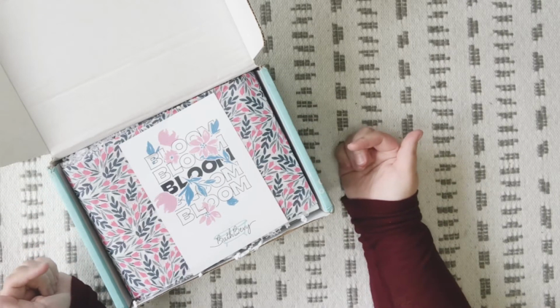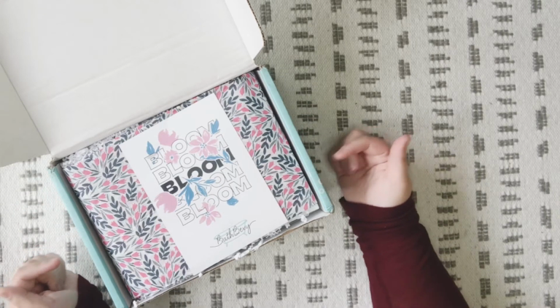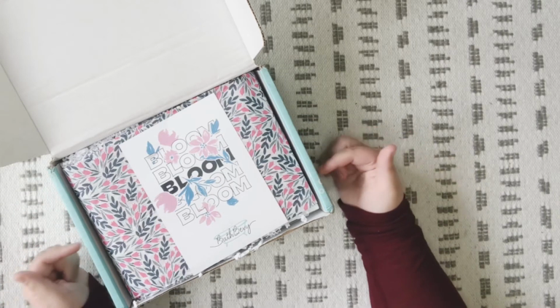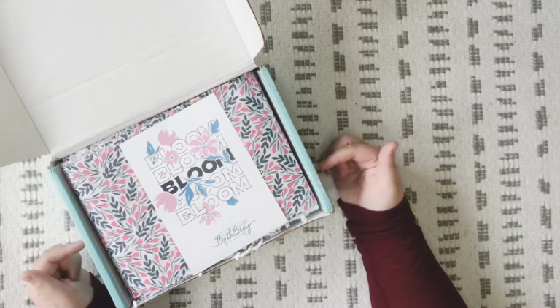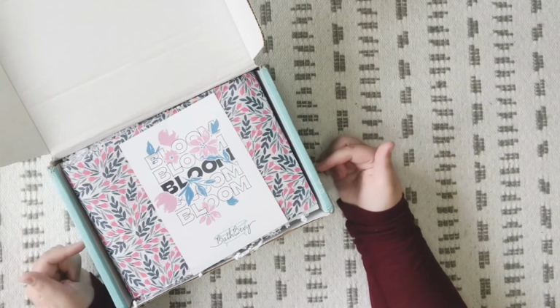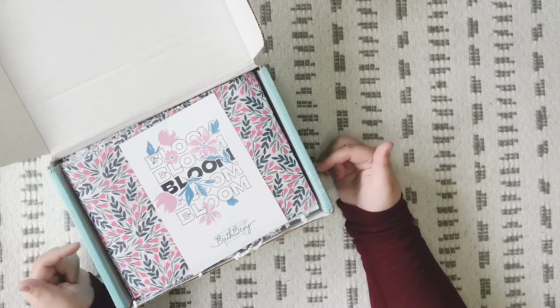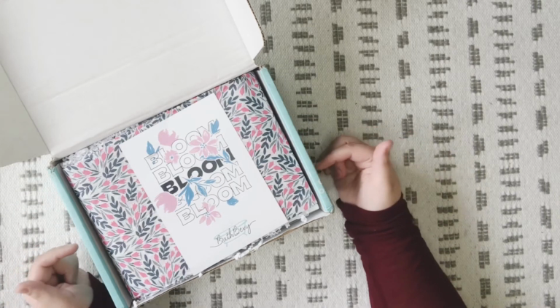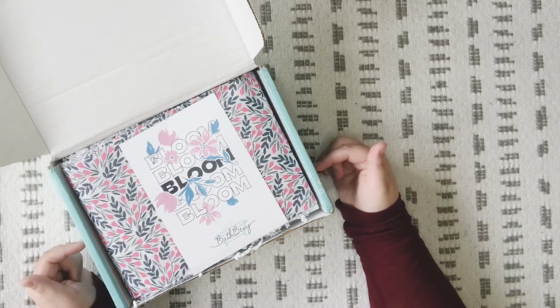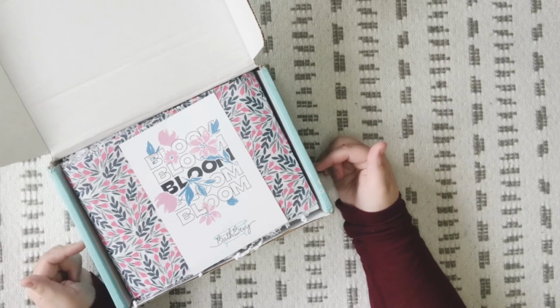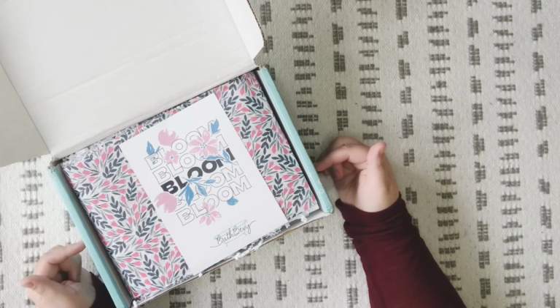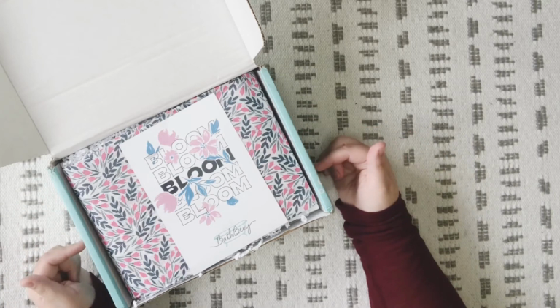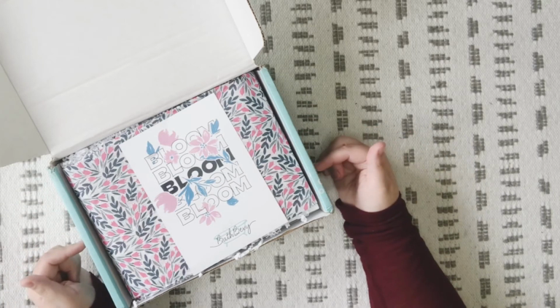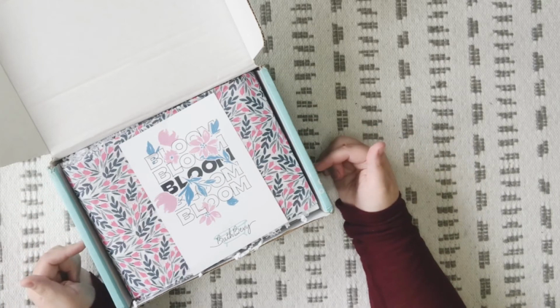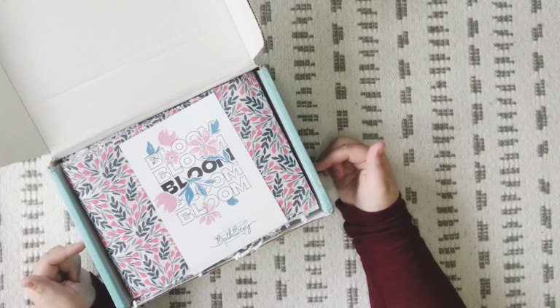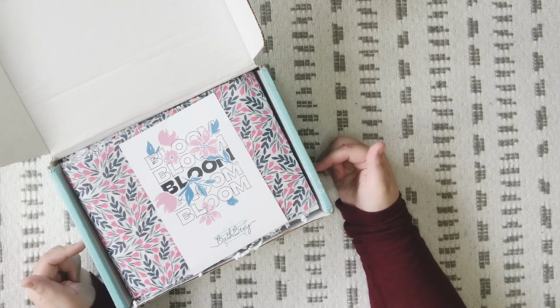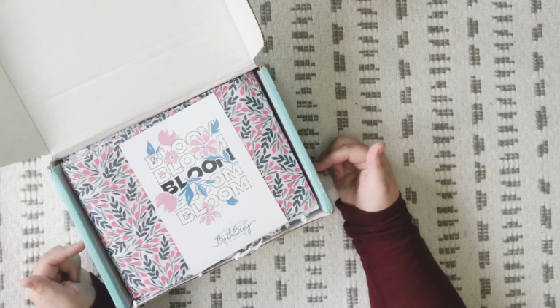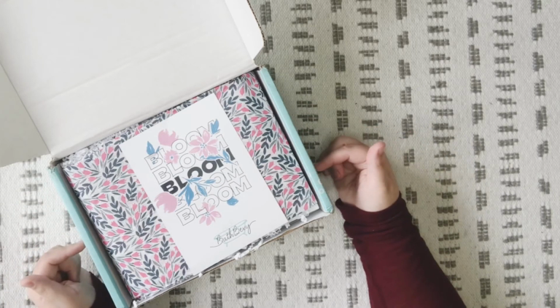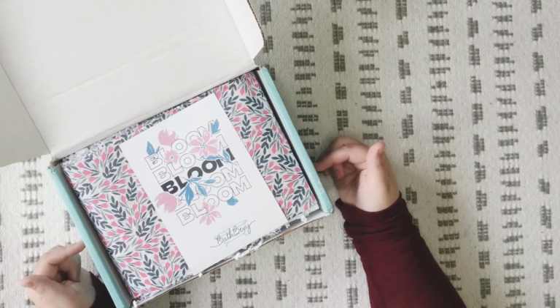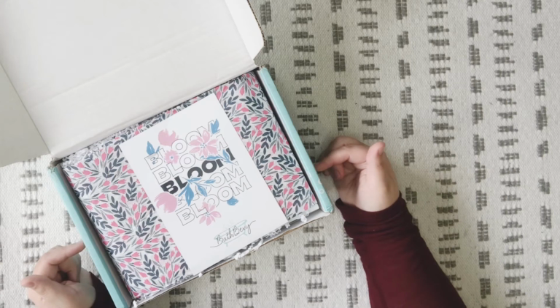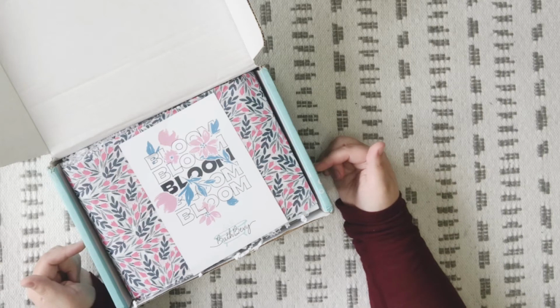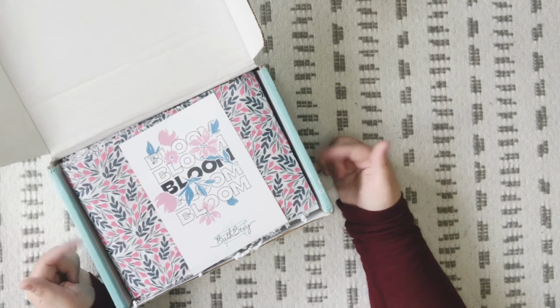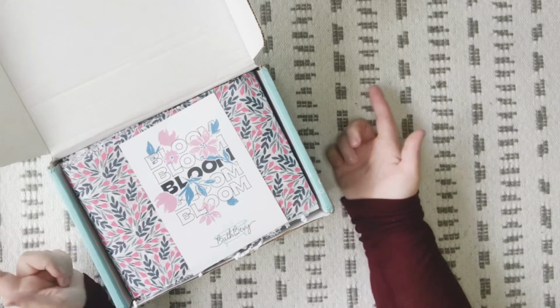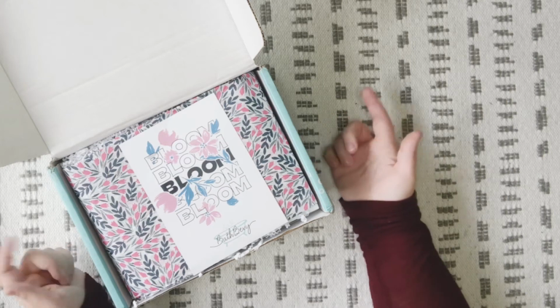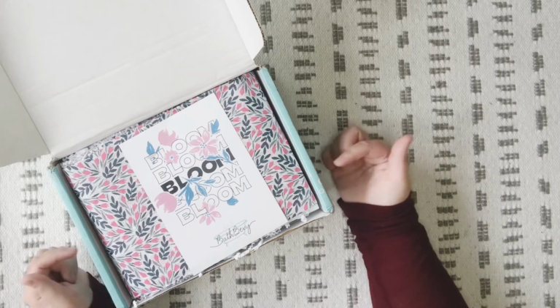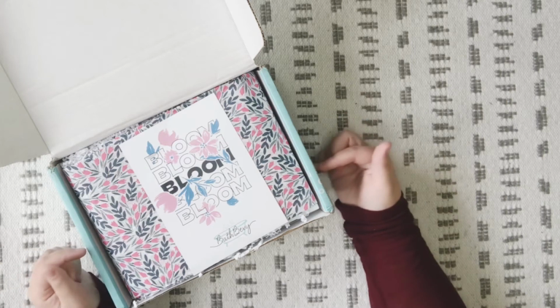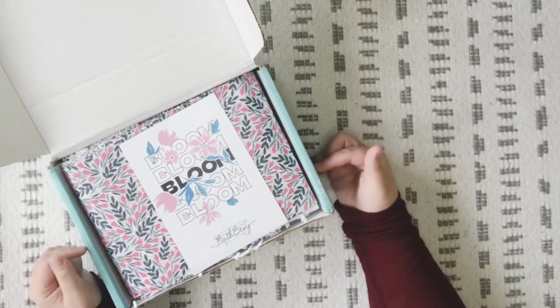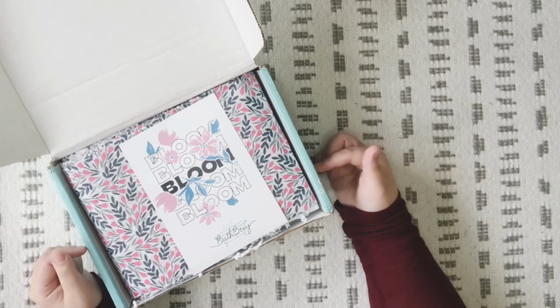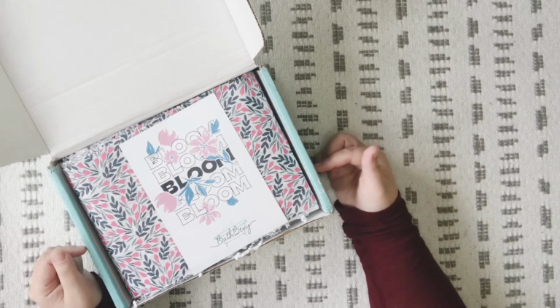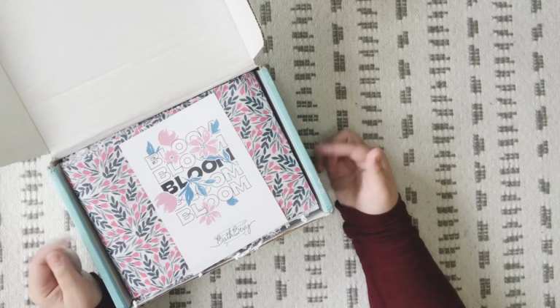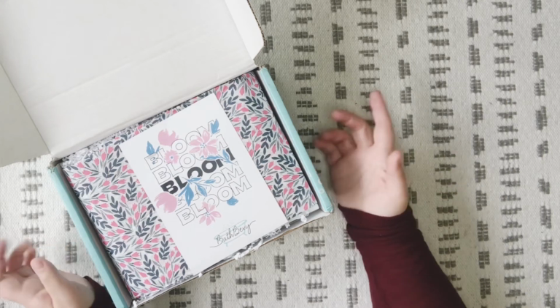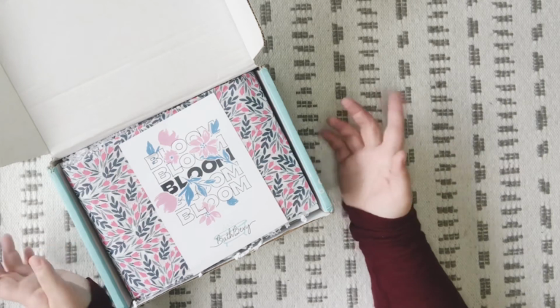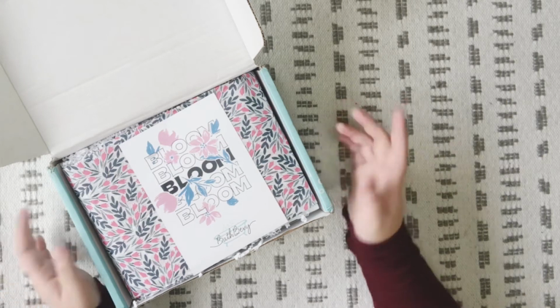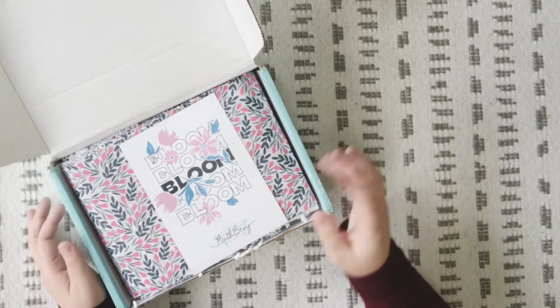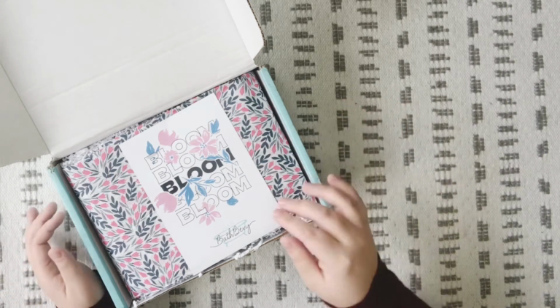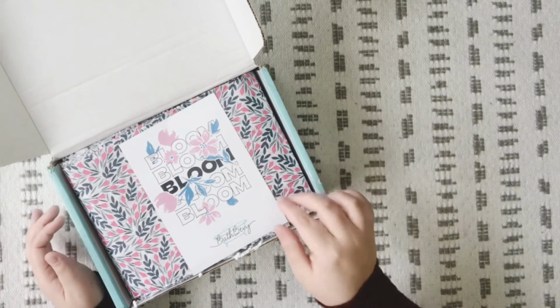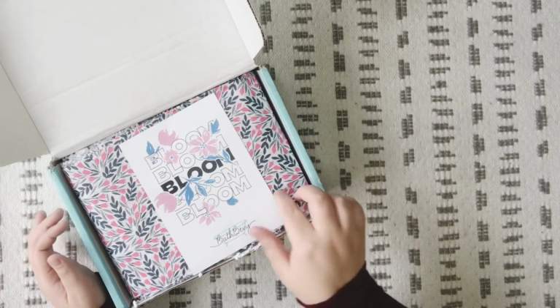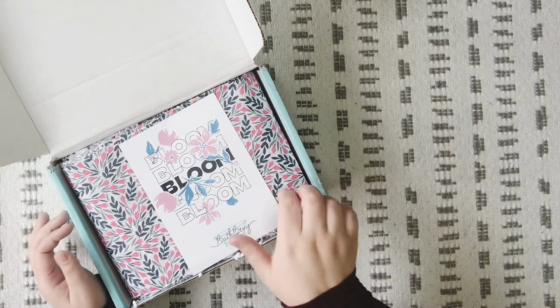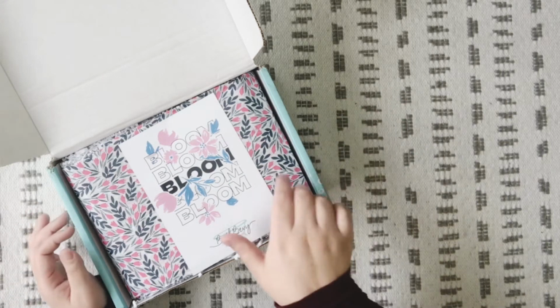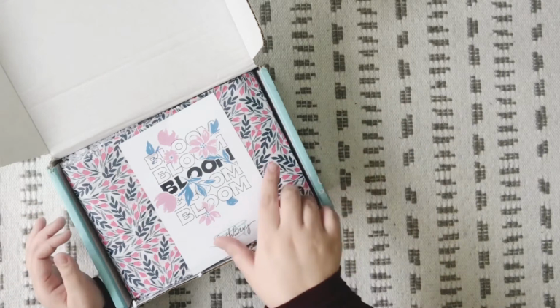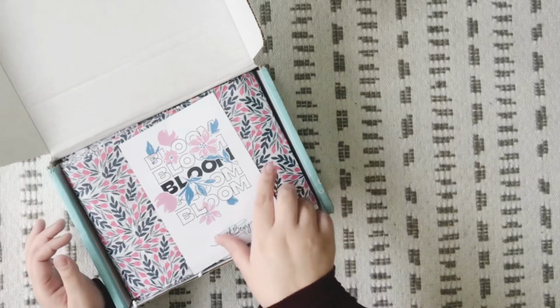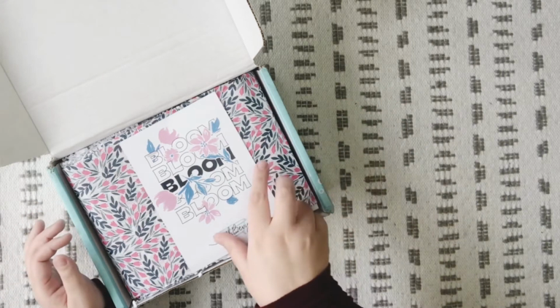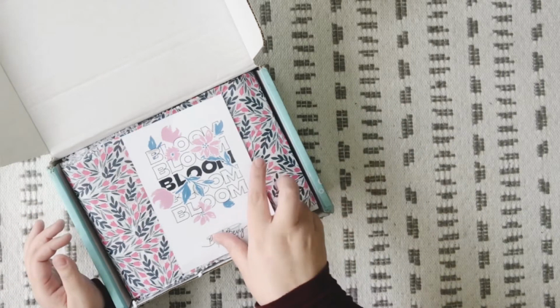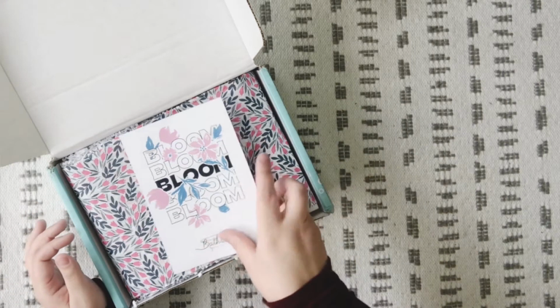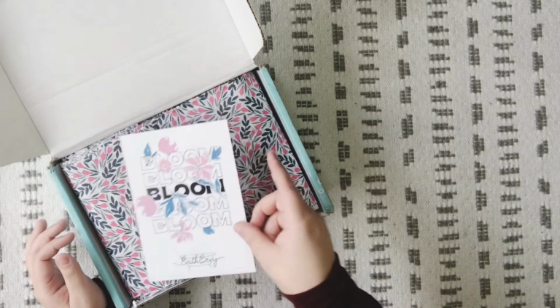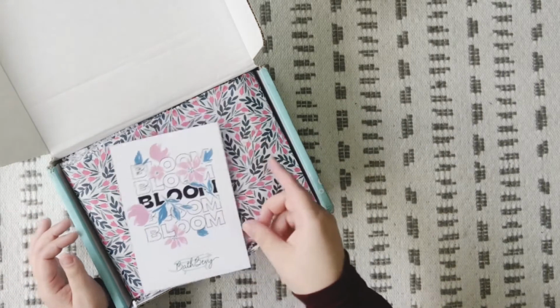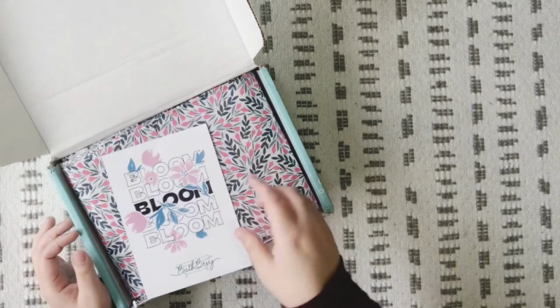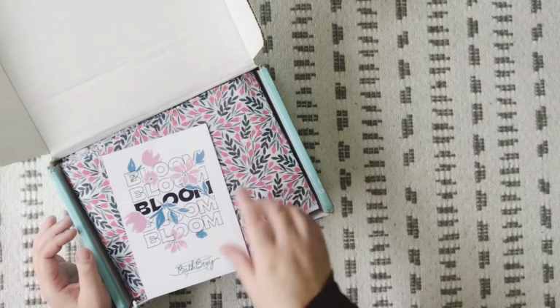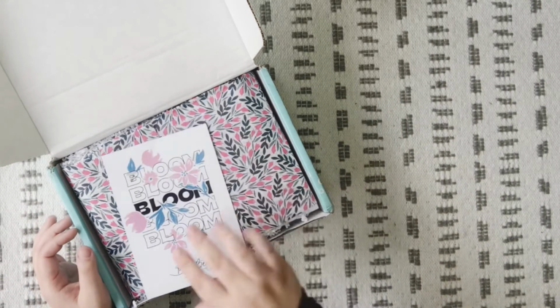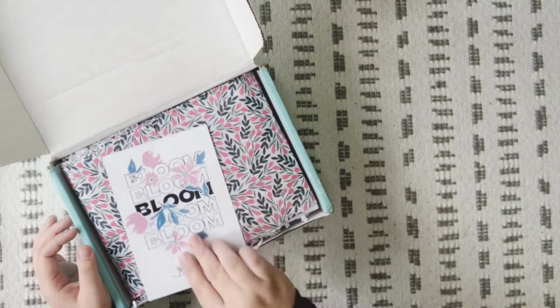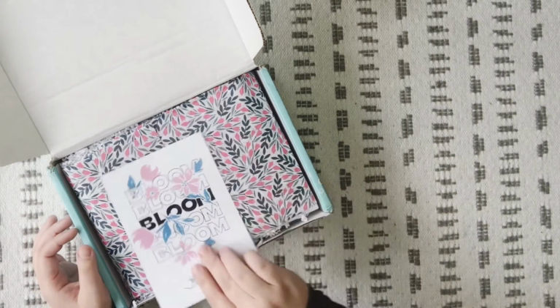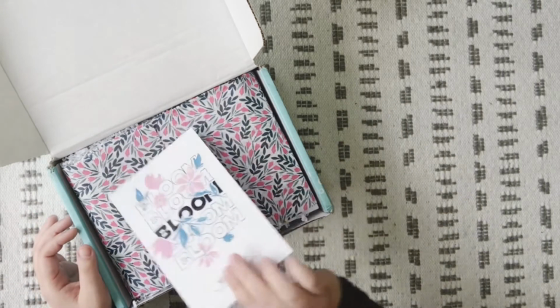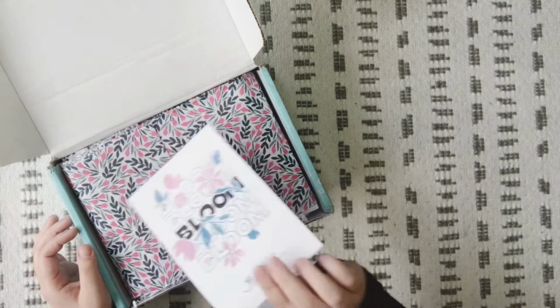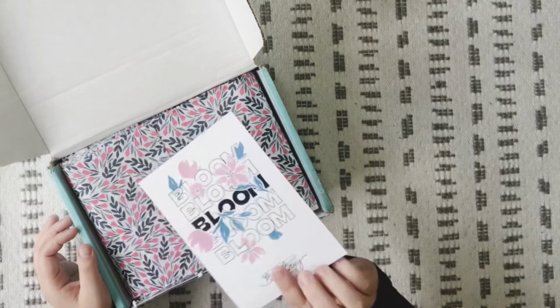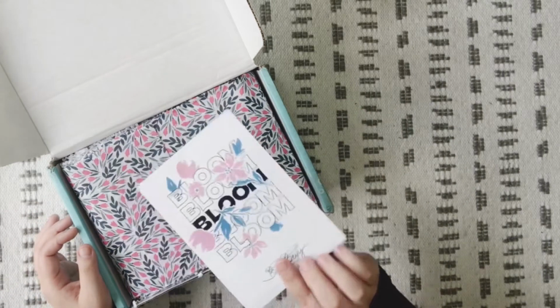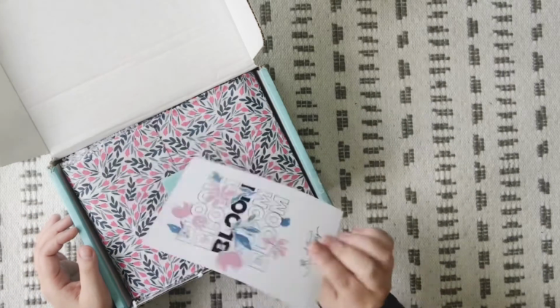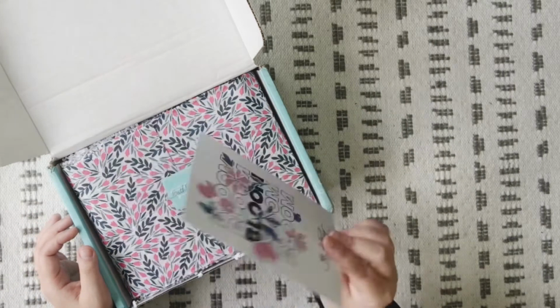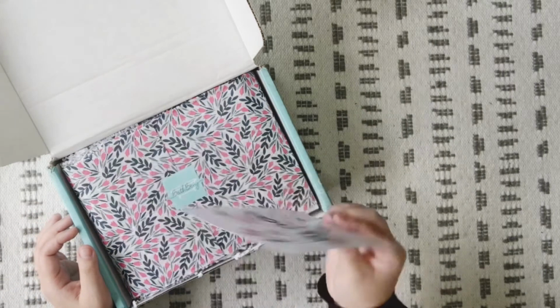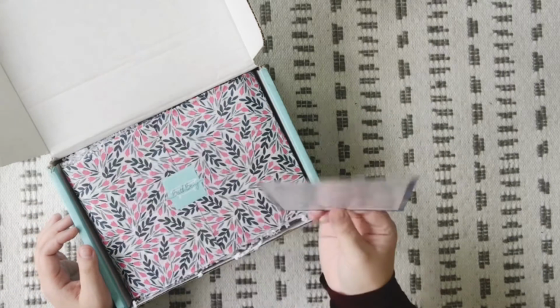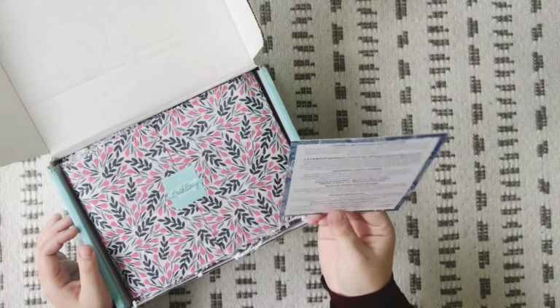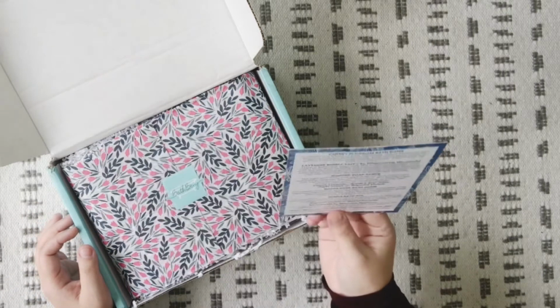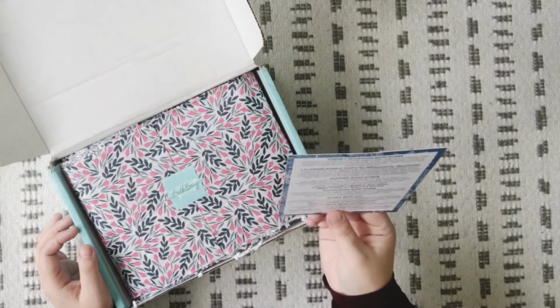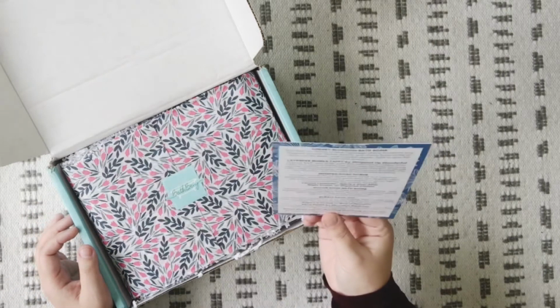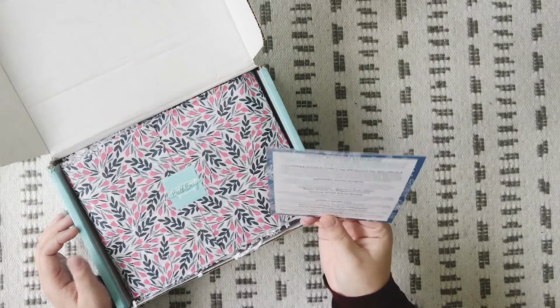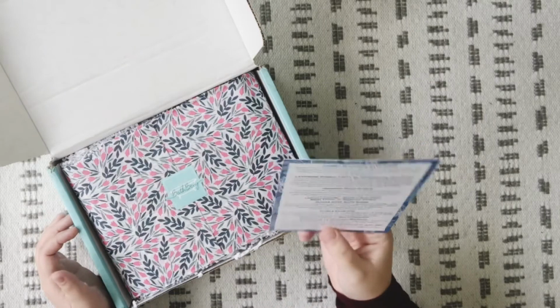I probably won't get another box till July, but I'm really excited to open this one because it is spring and it's very springy.